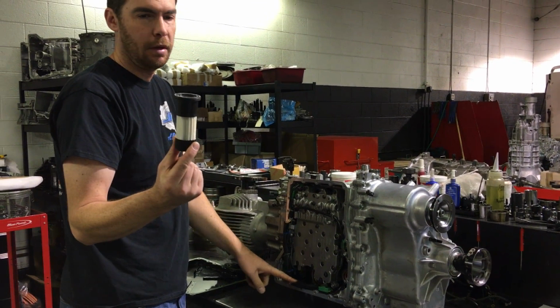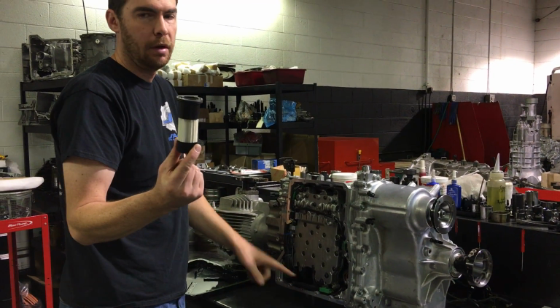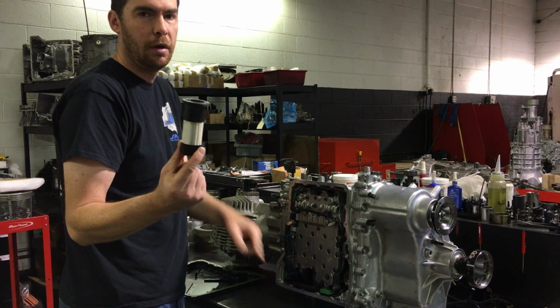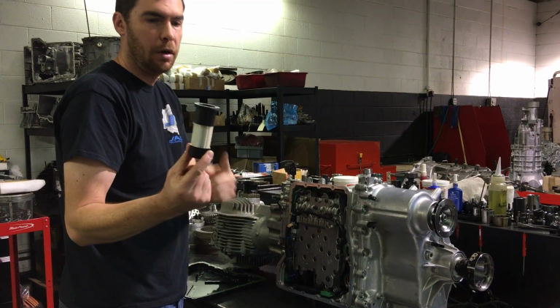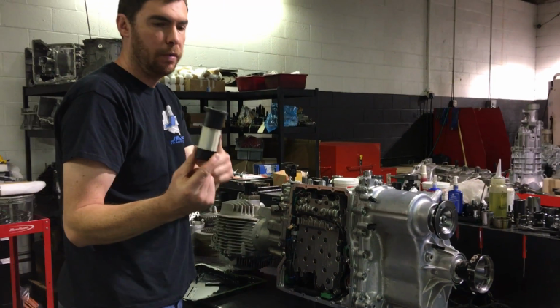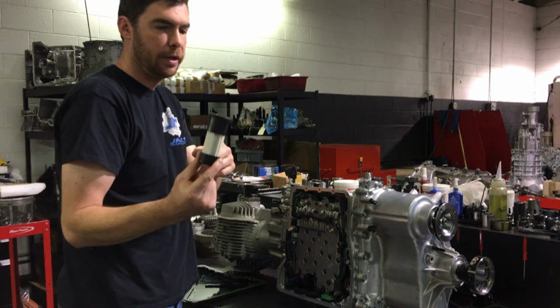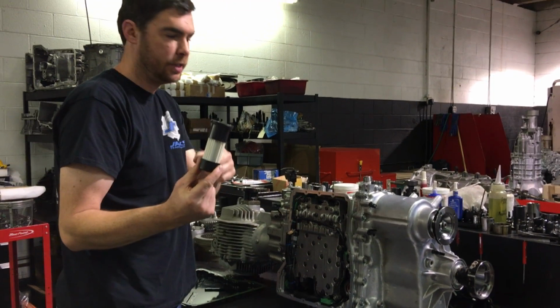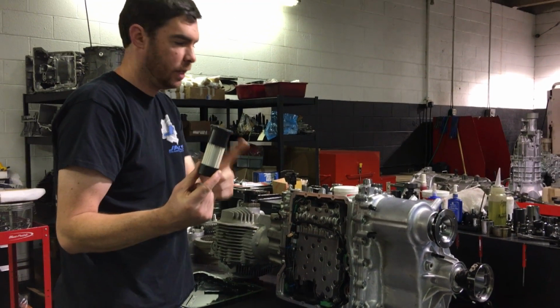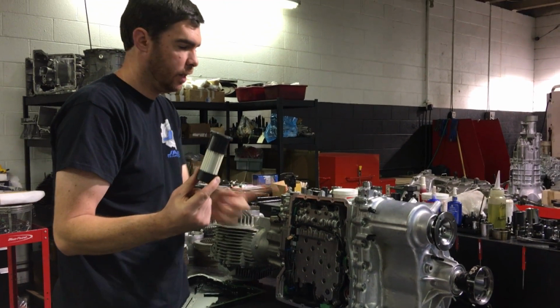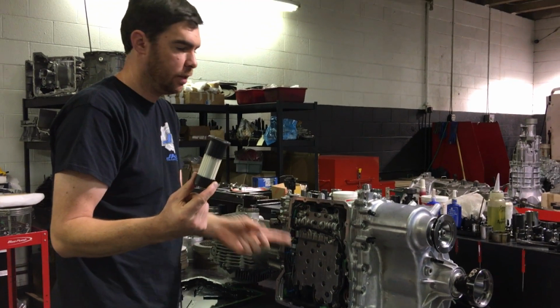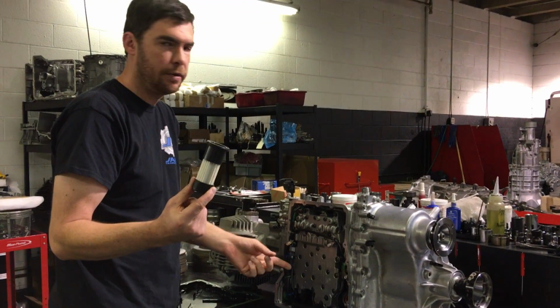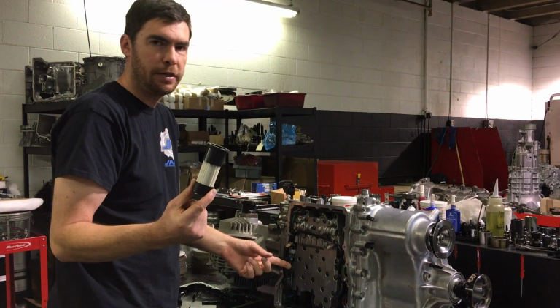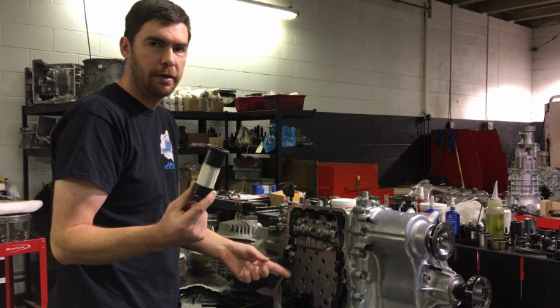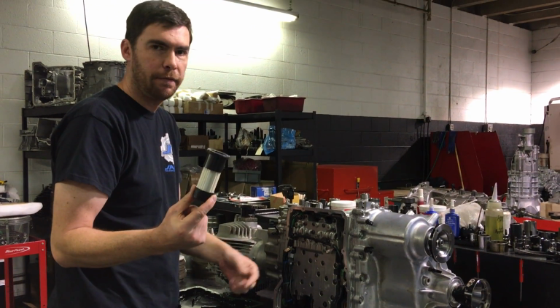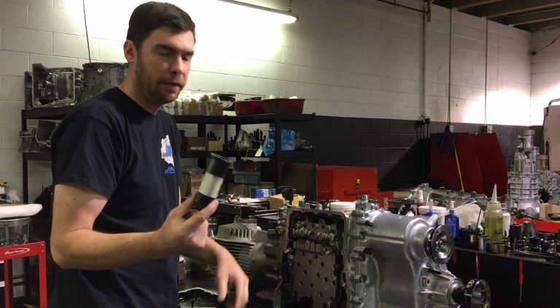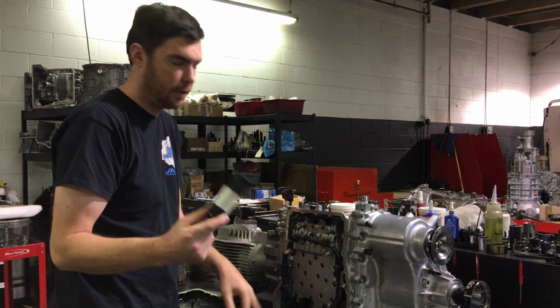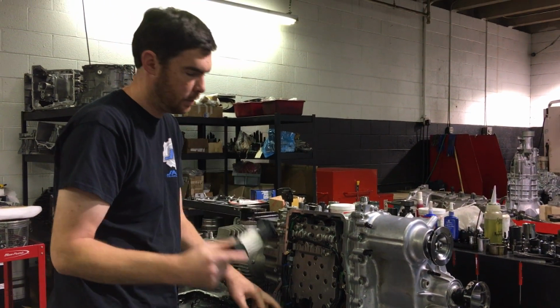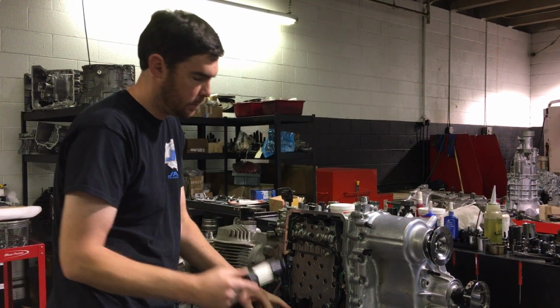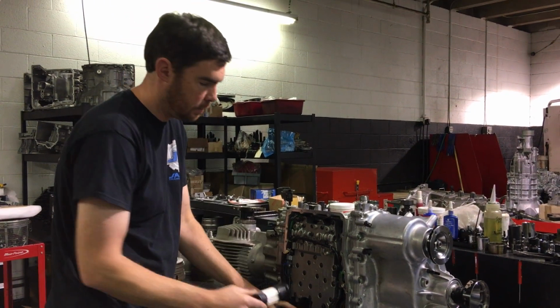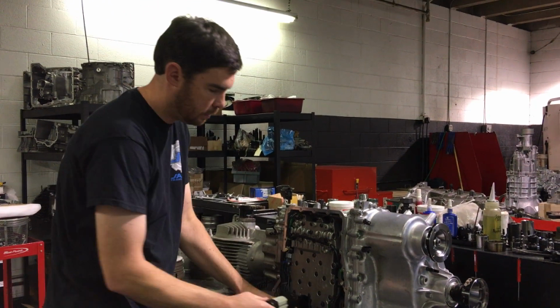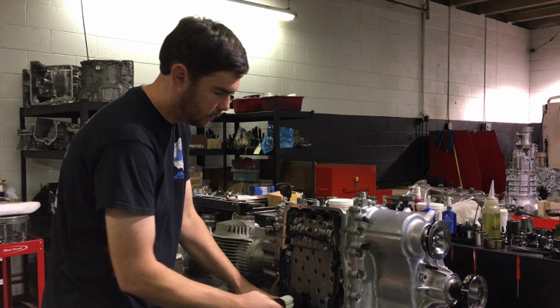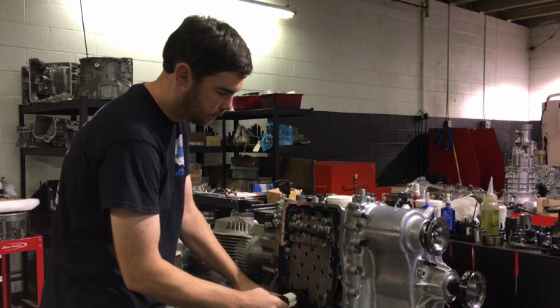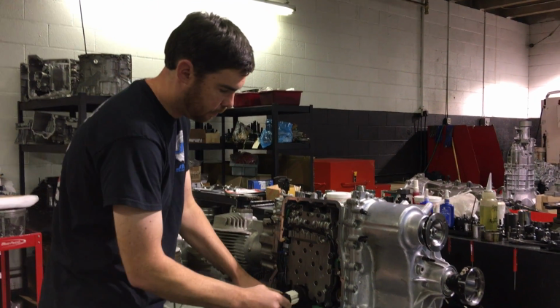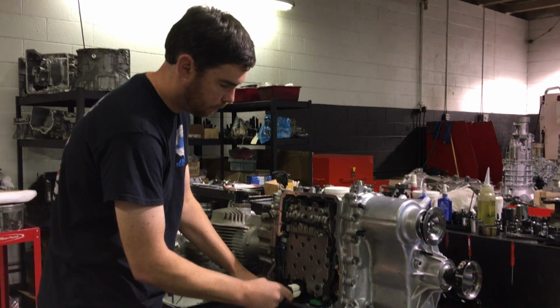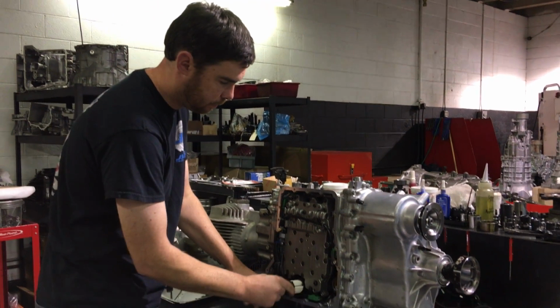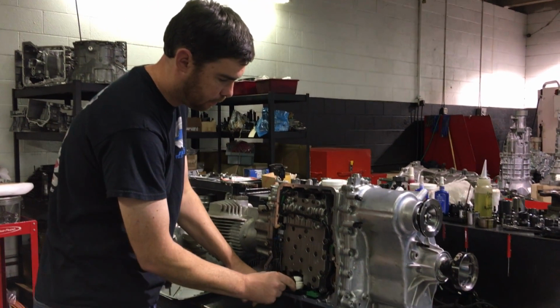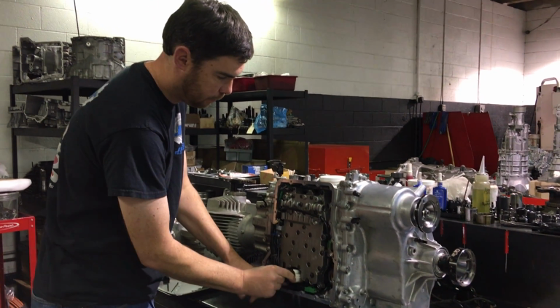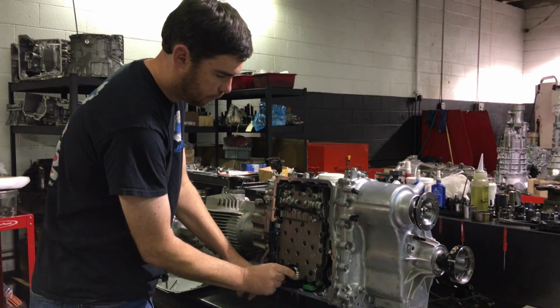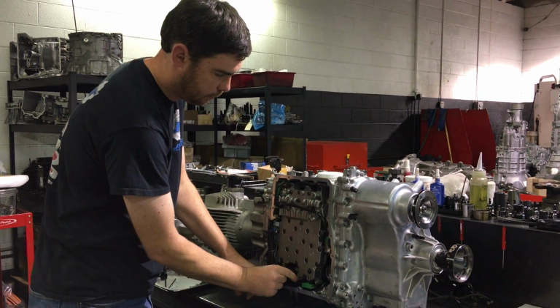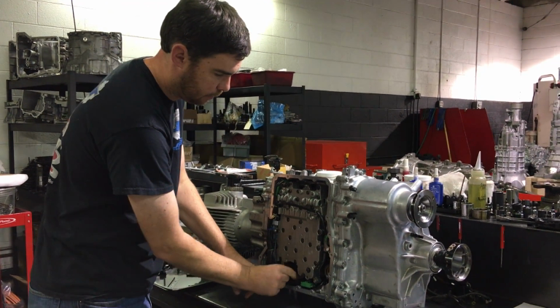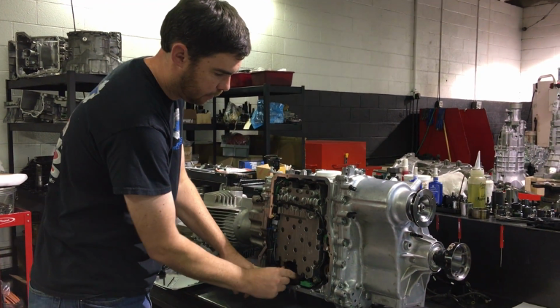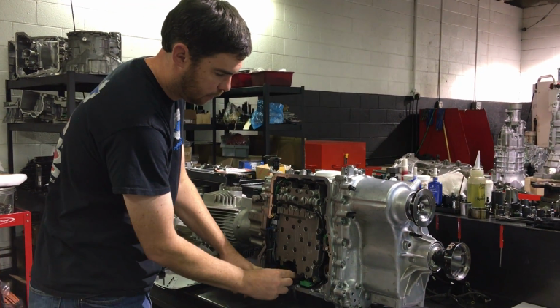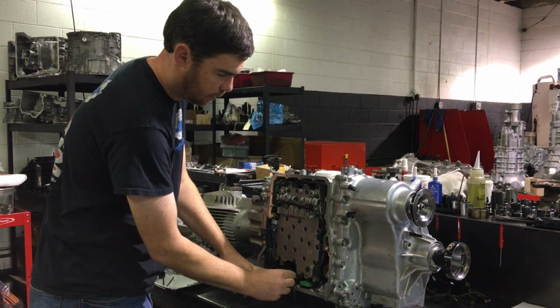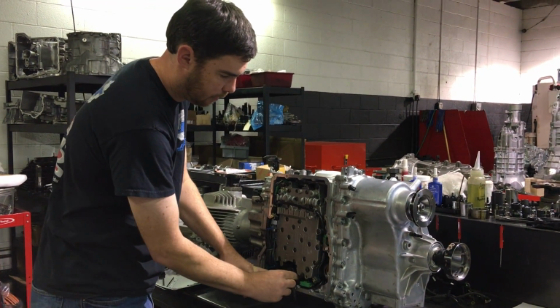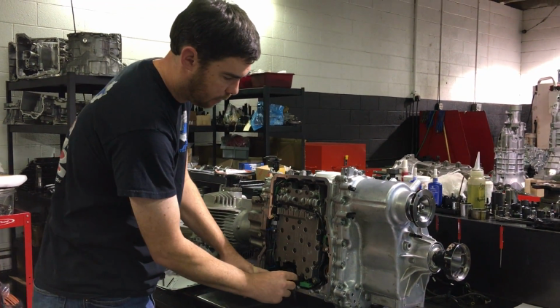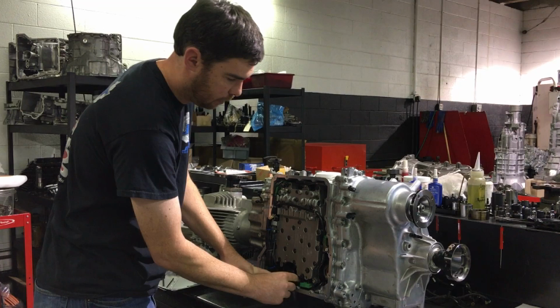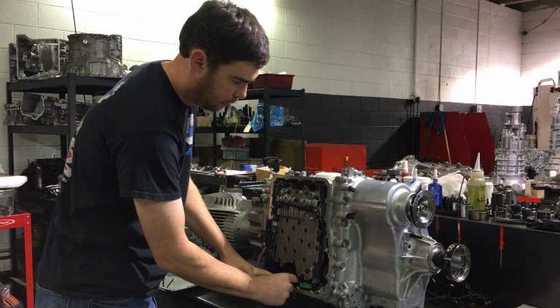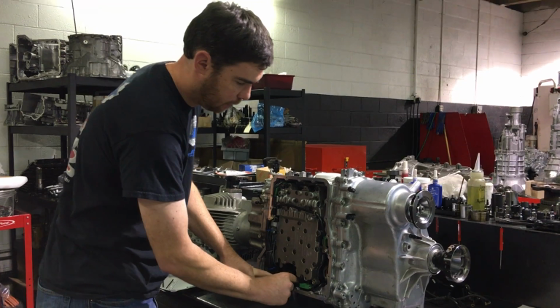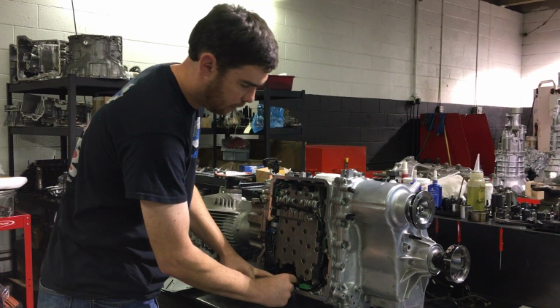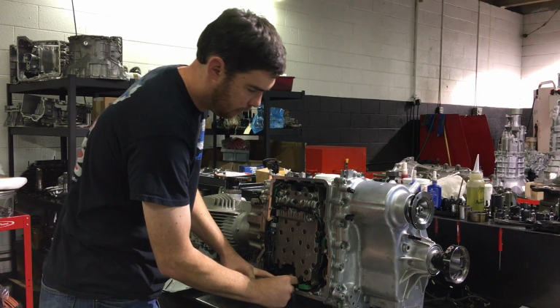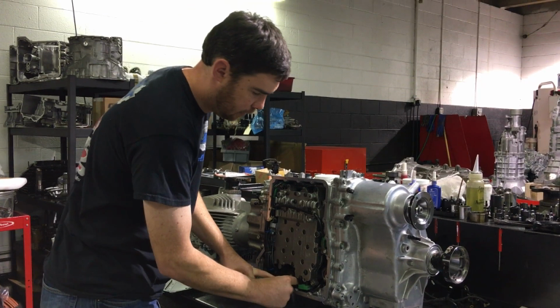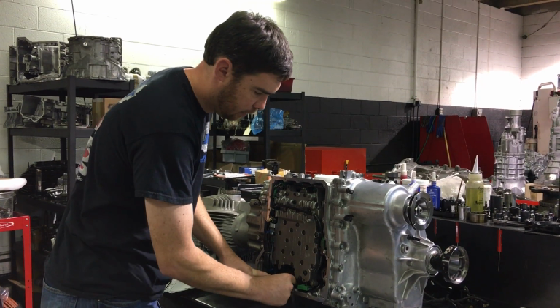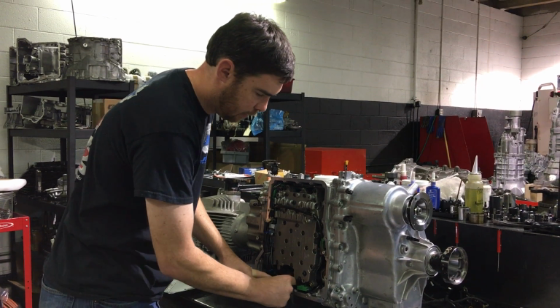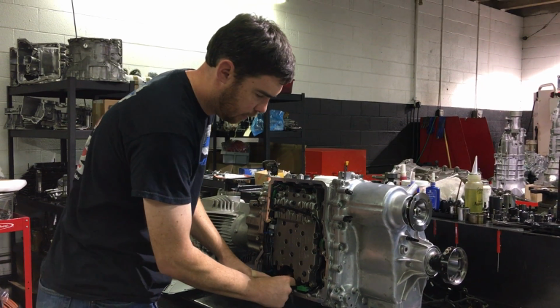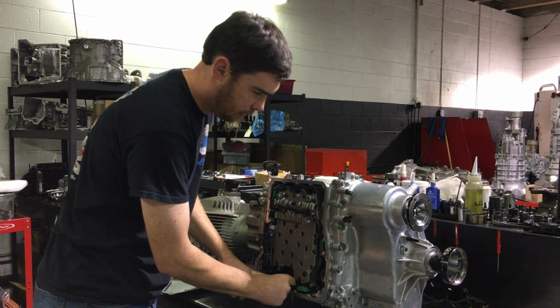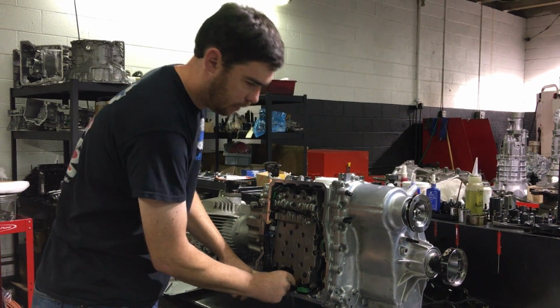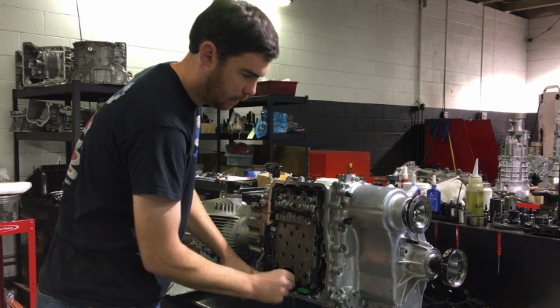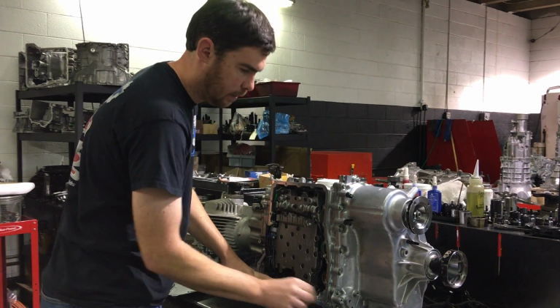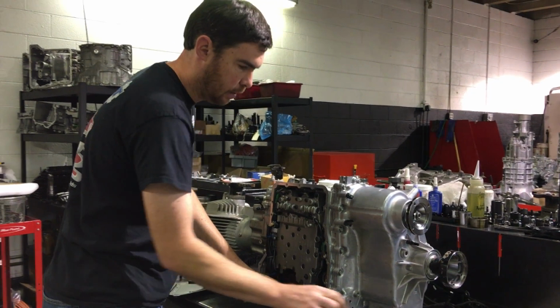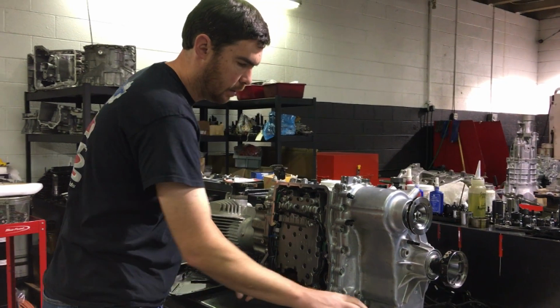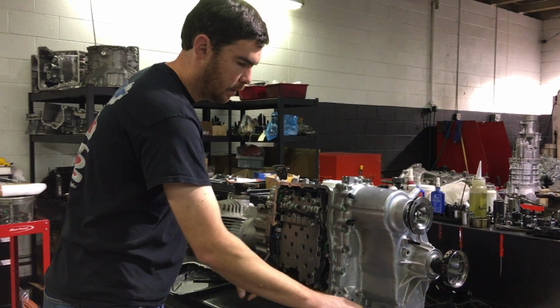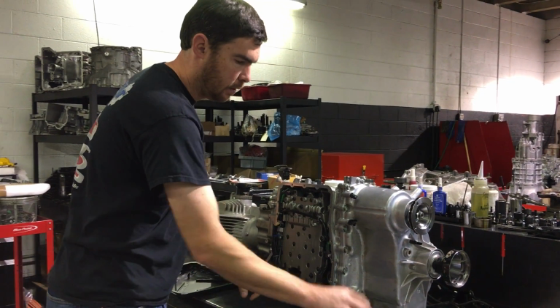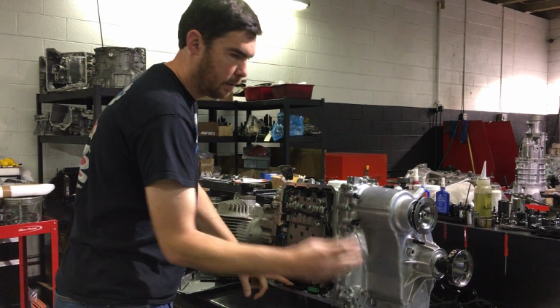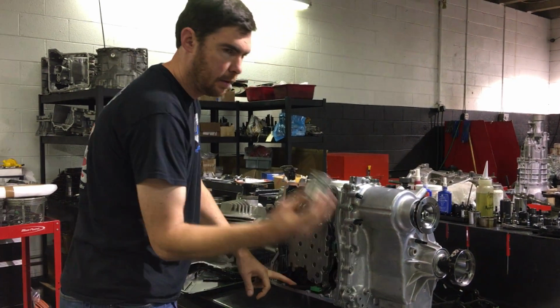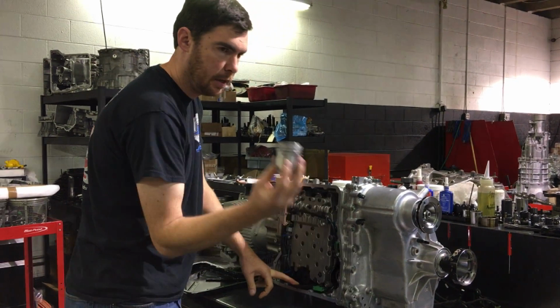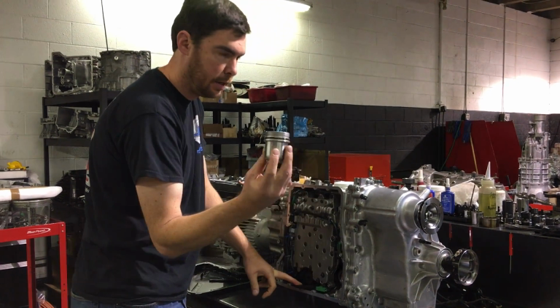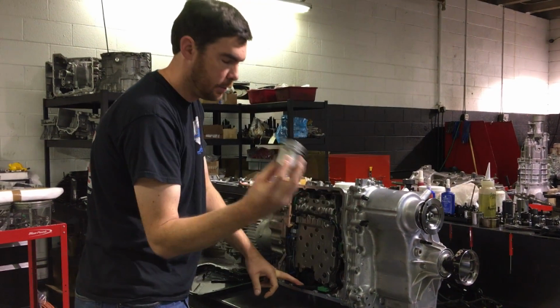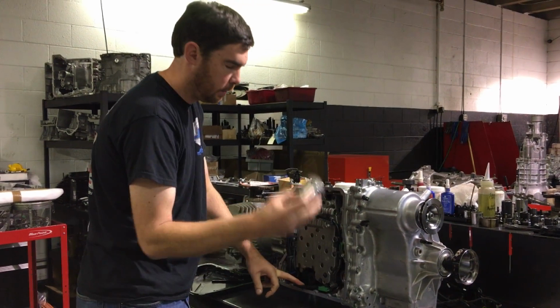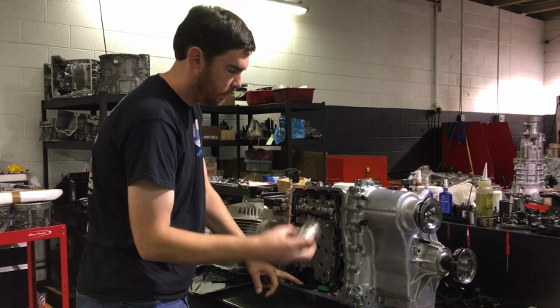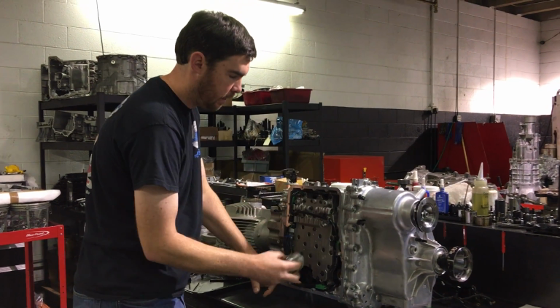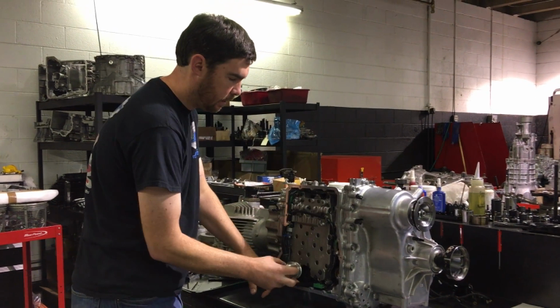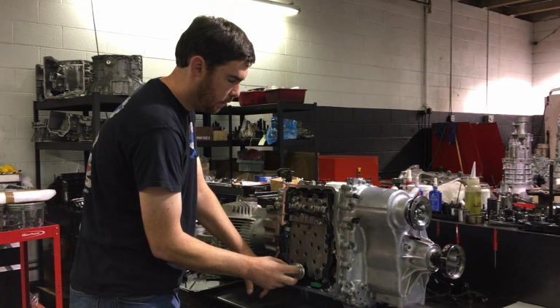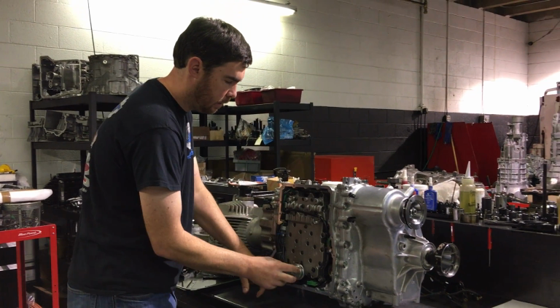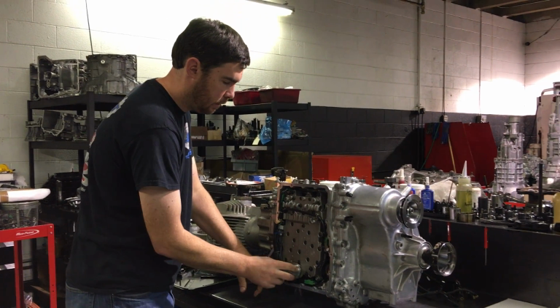O-ring side goes in first, then put the housing back on.